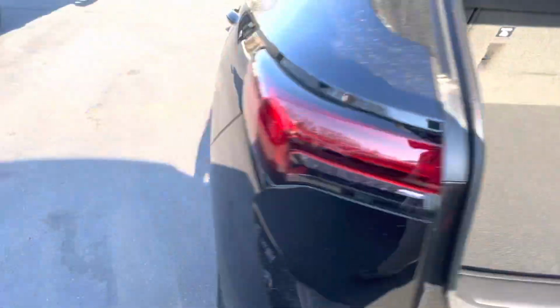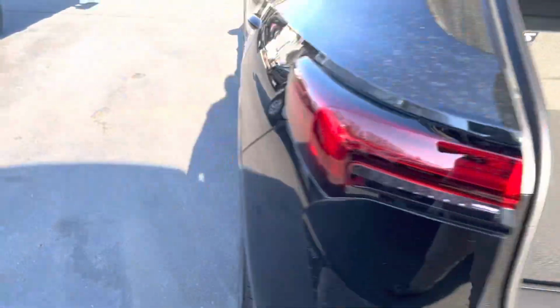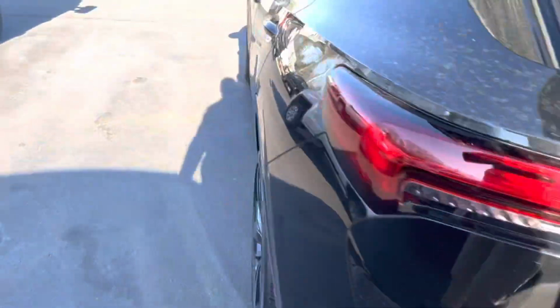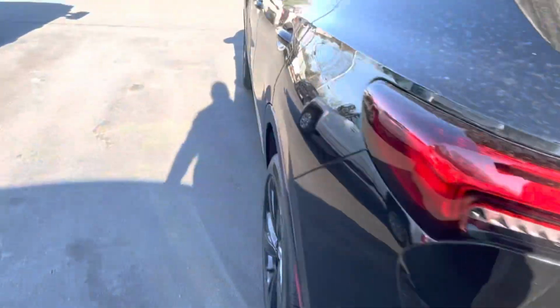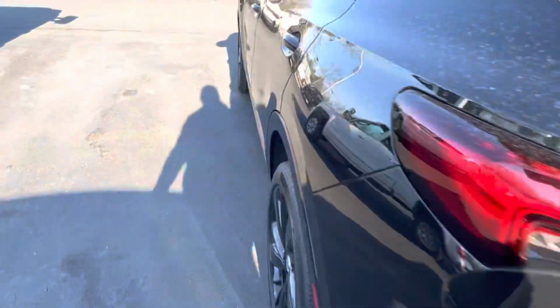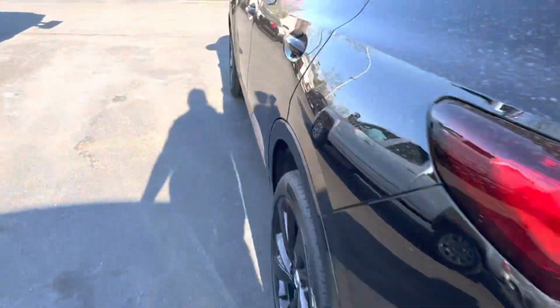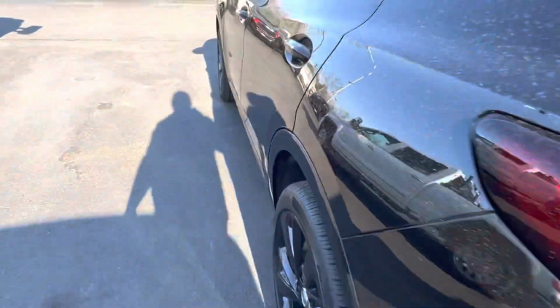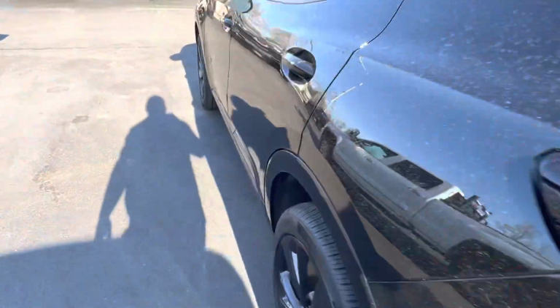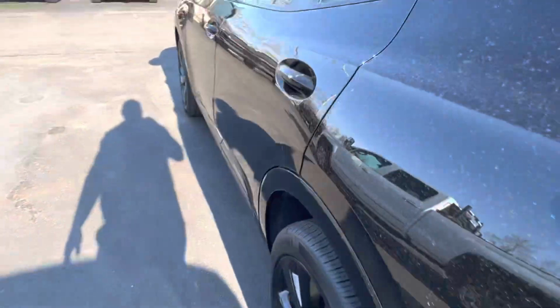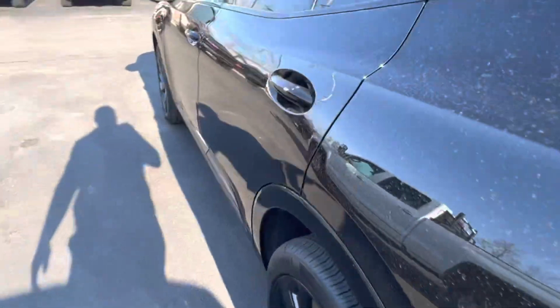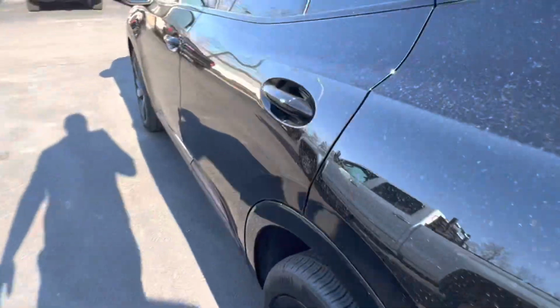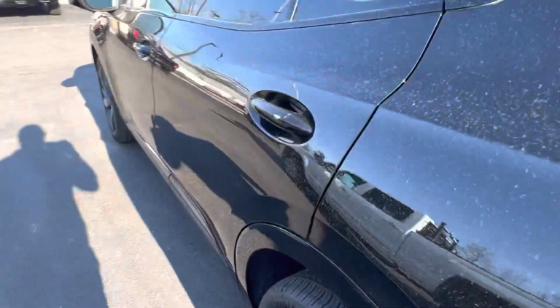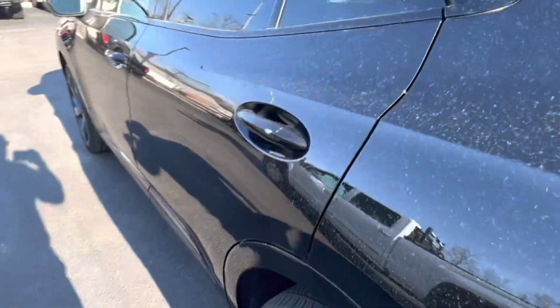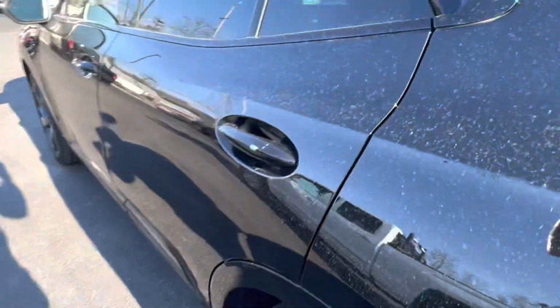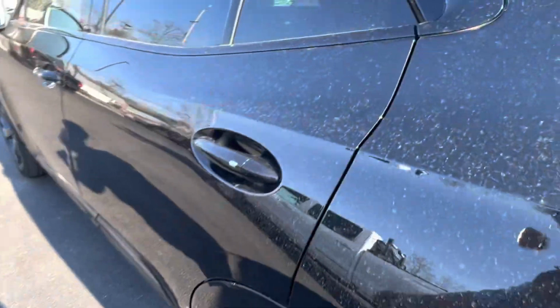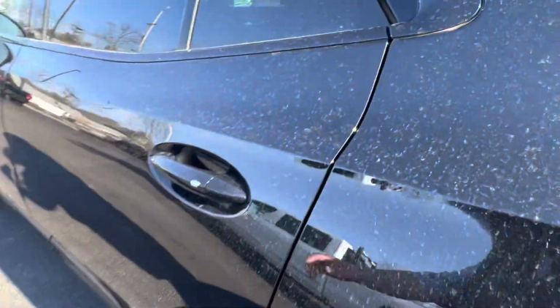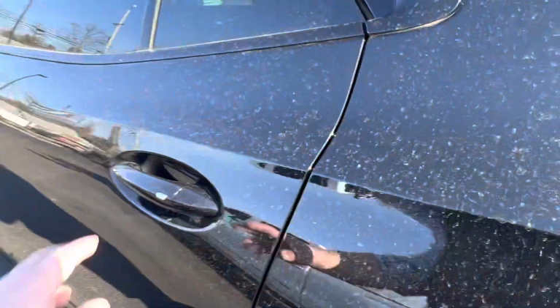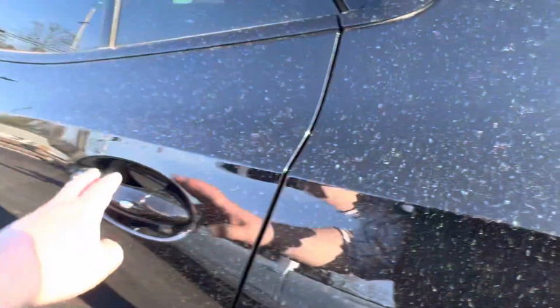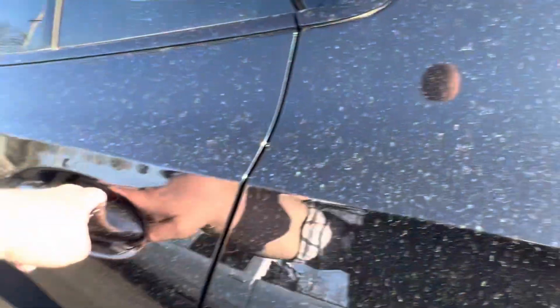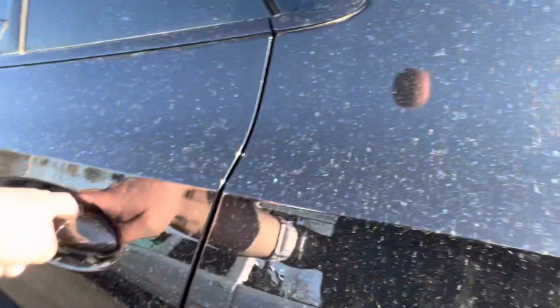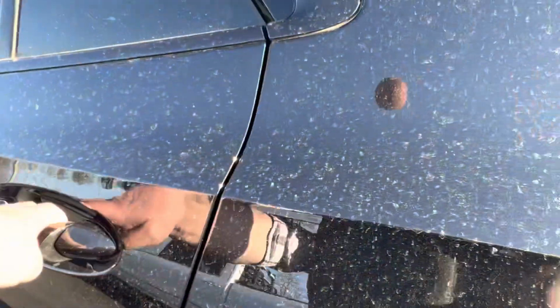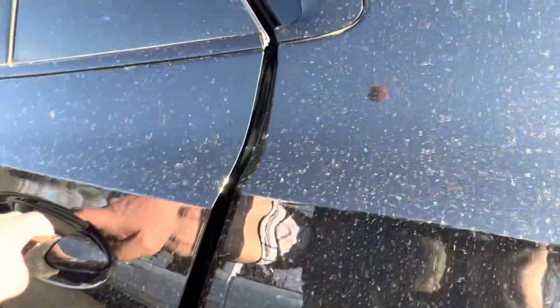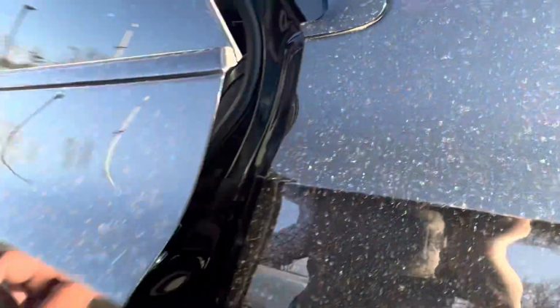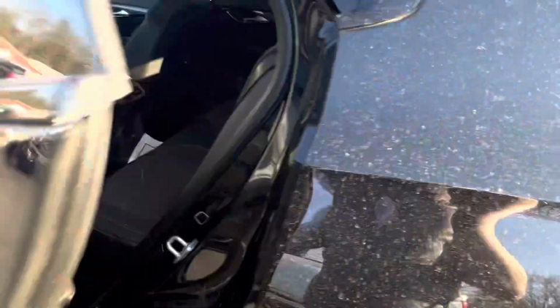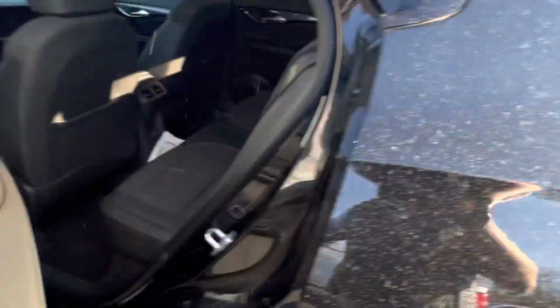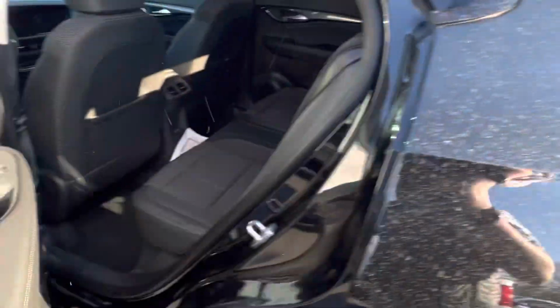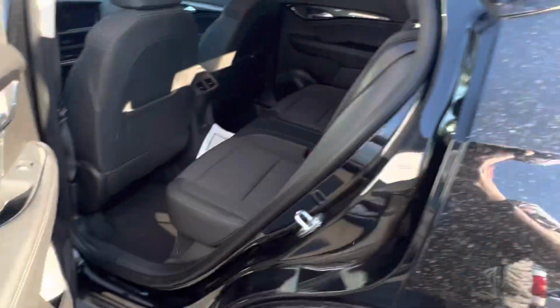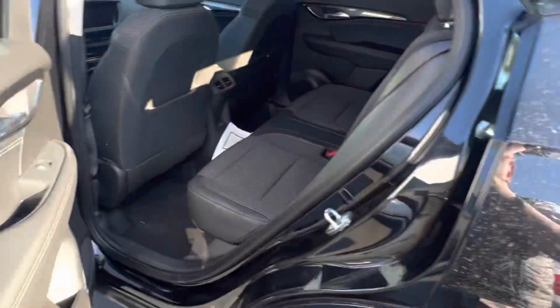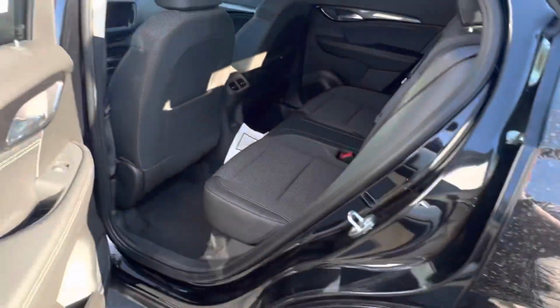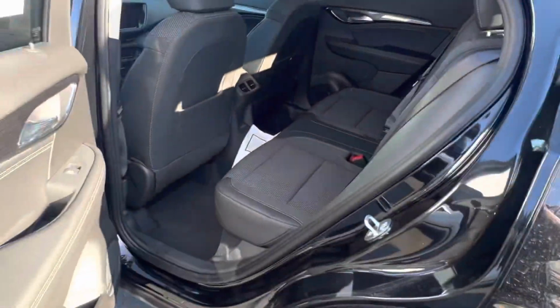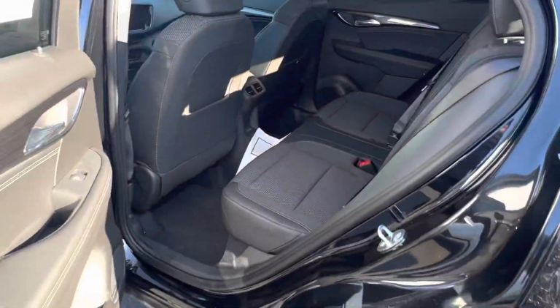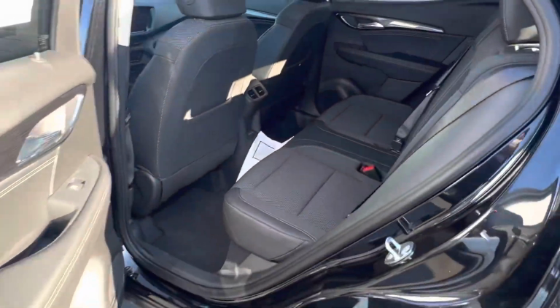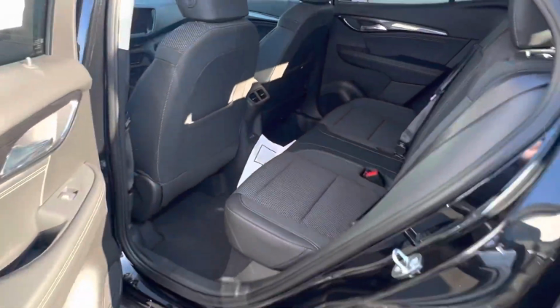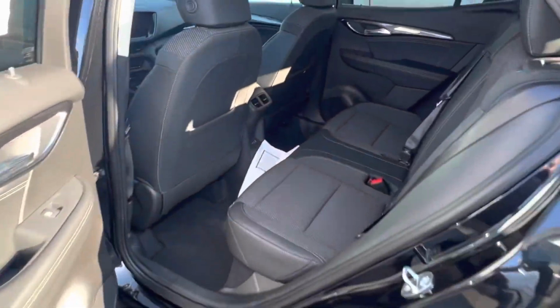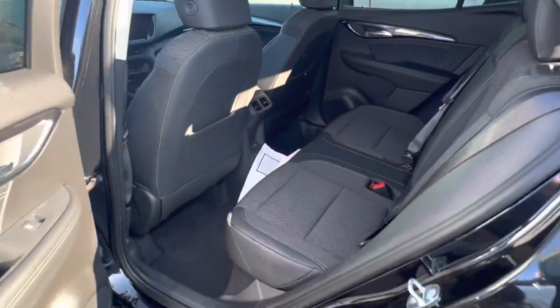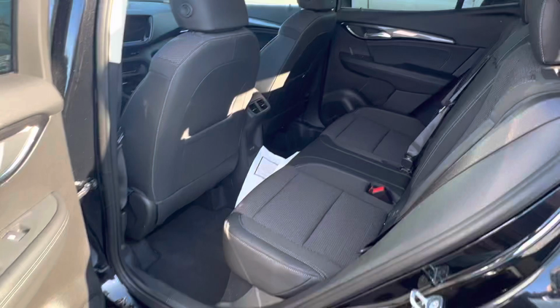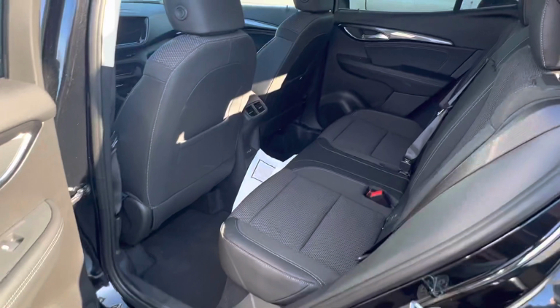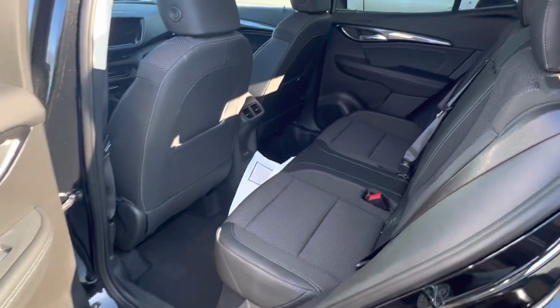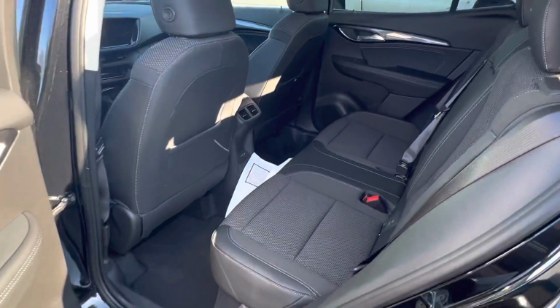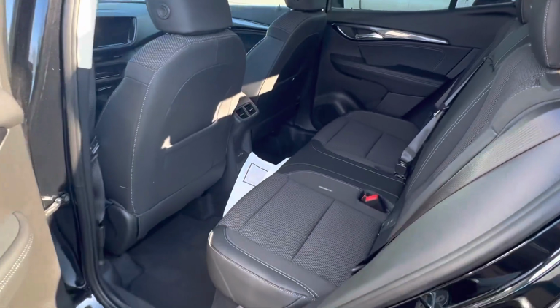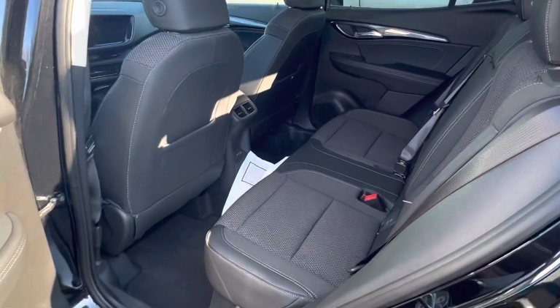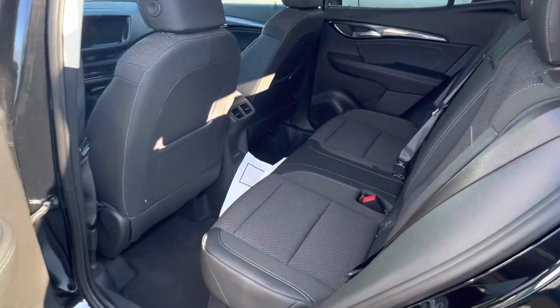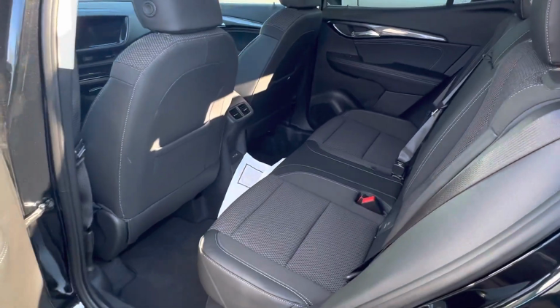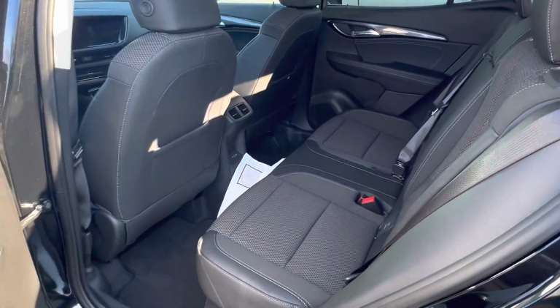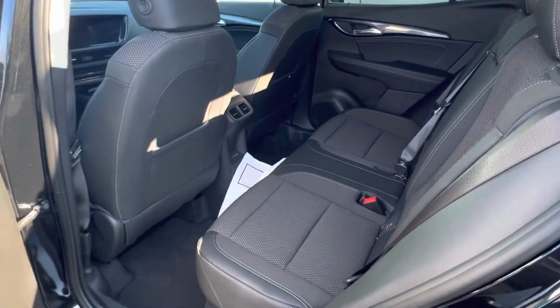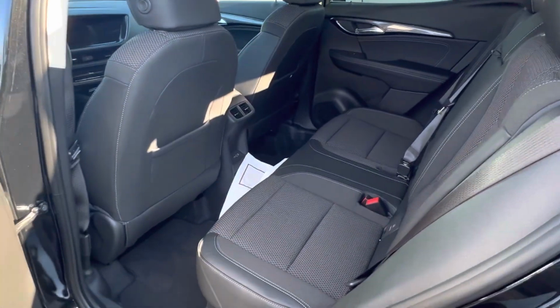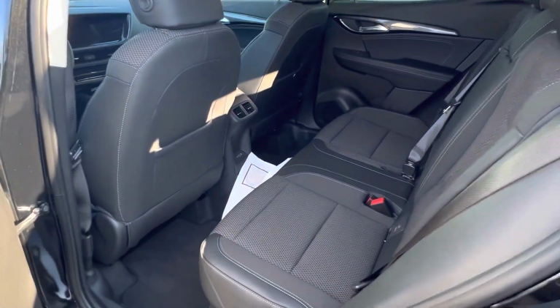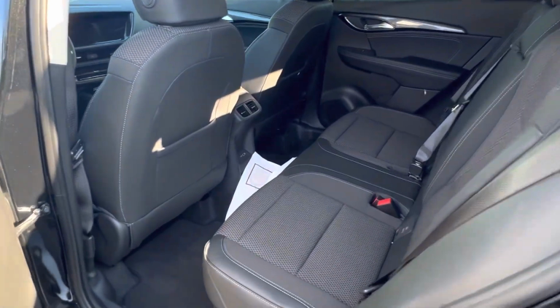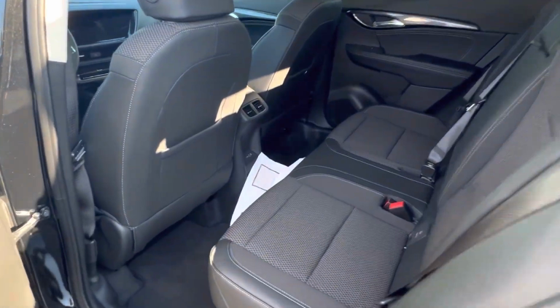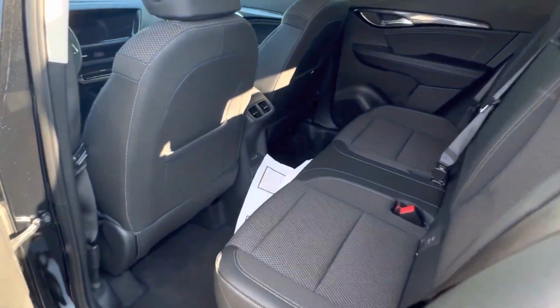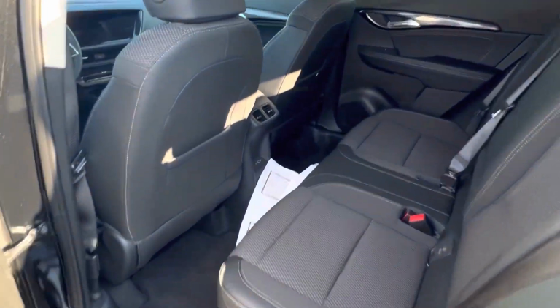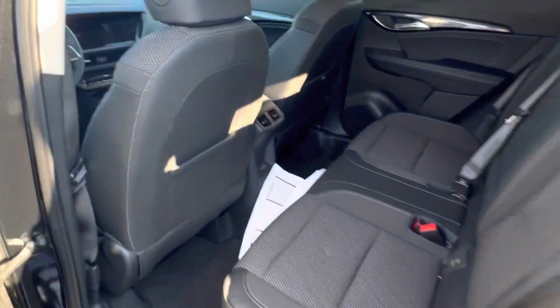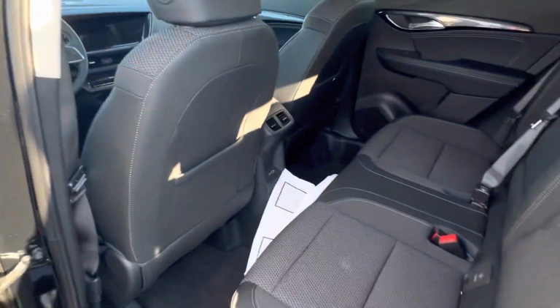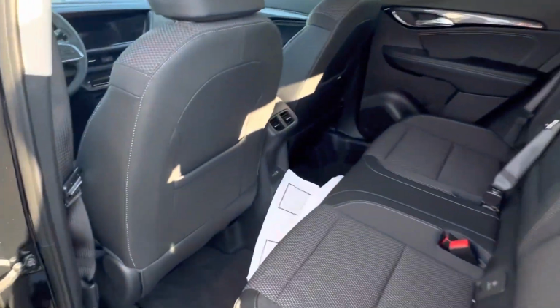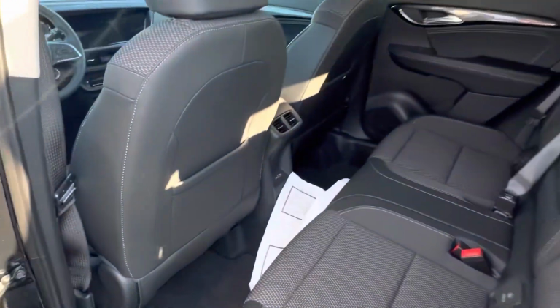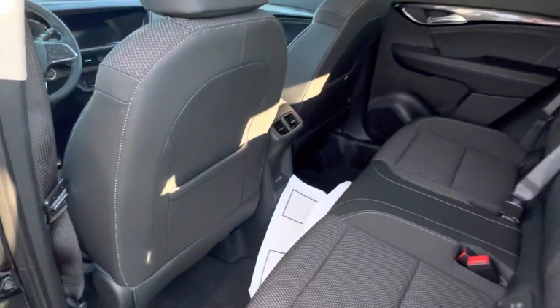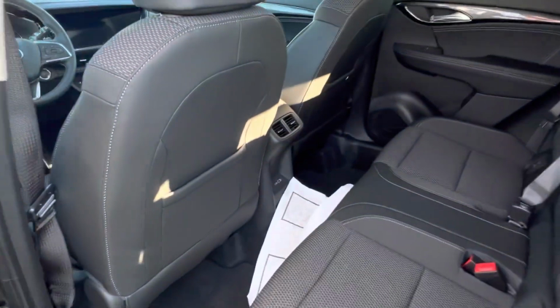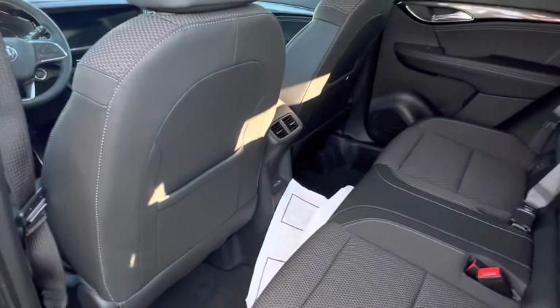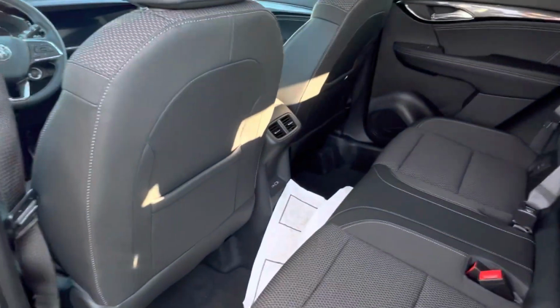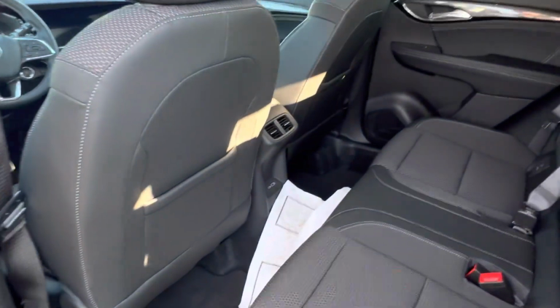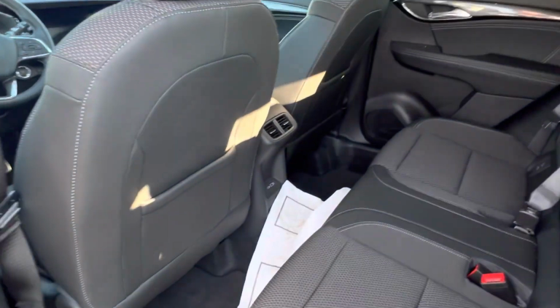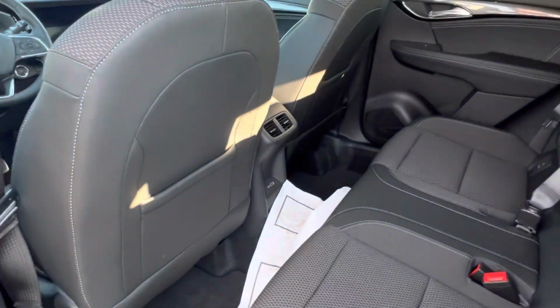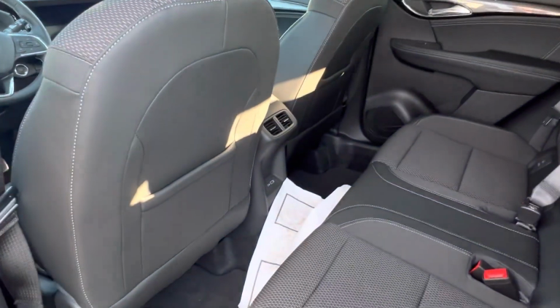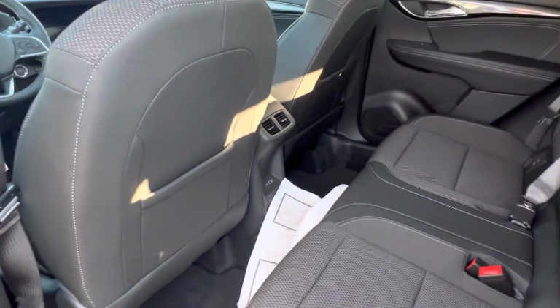If we go to the back, there's plenty of room in the back seat of this car as well. It does have some charging ports back there.